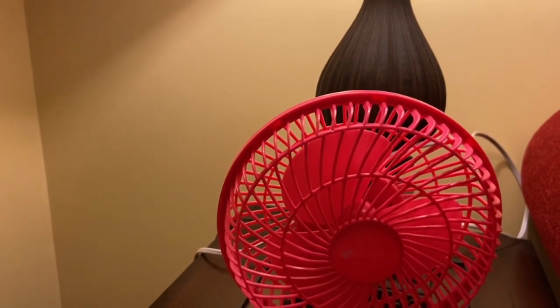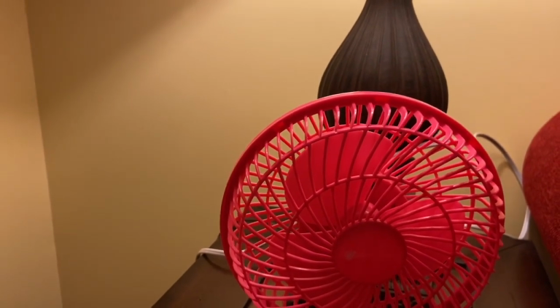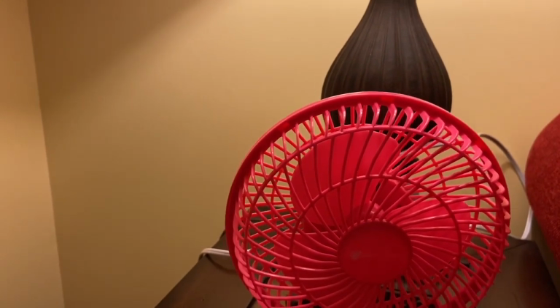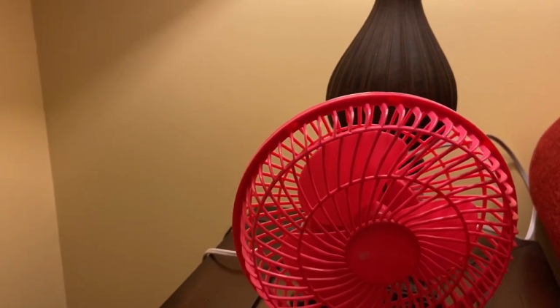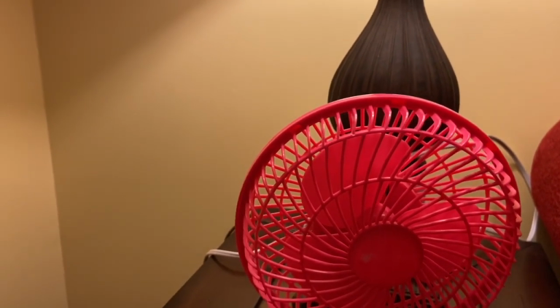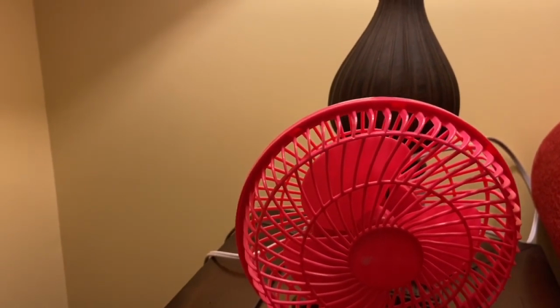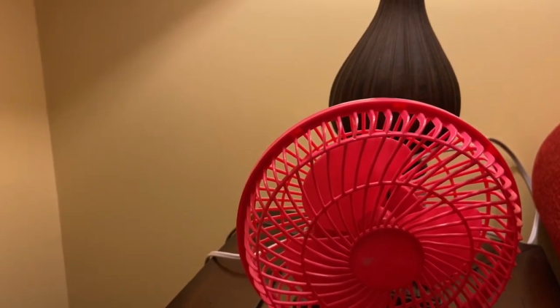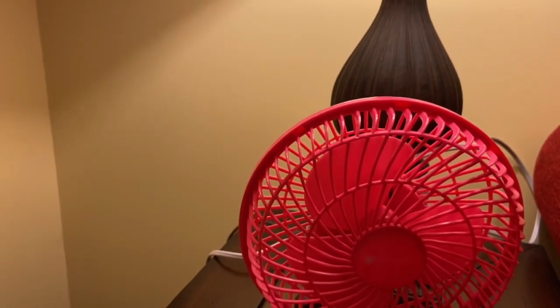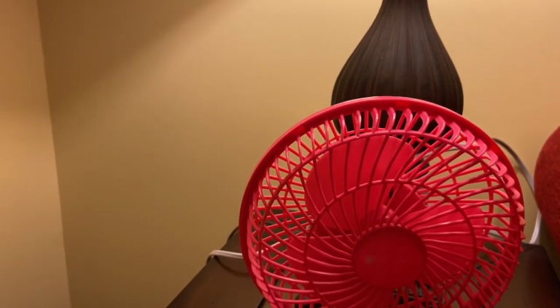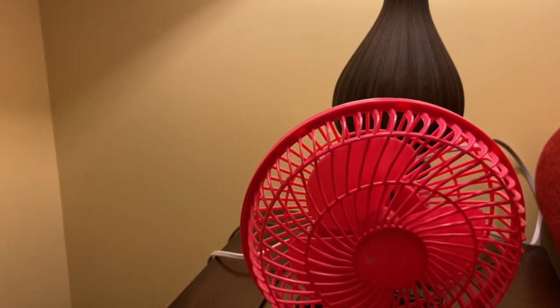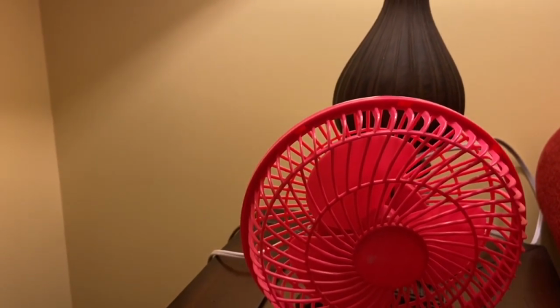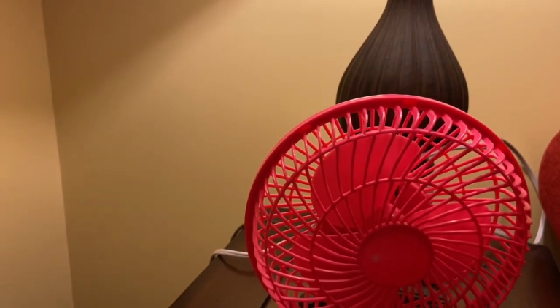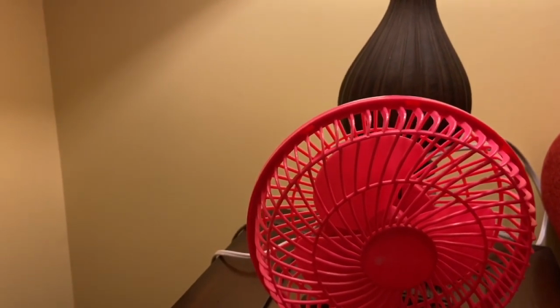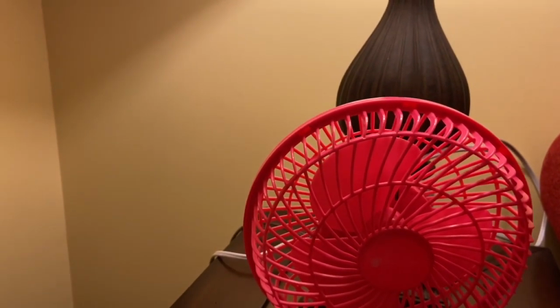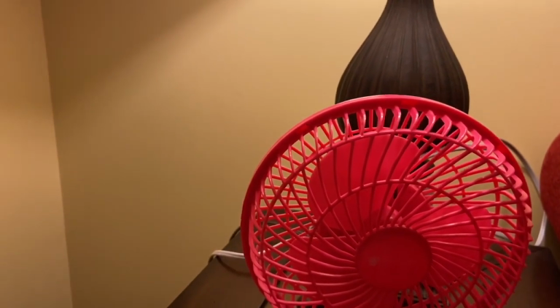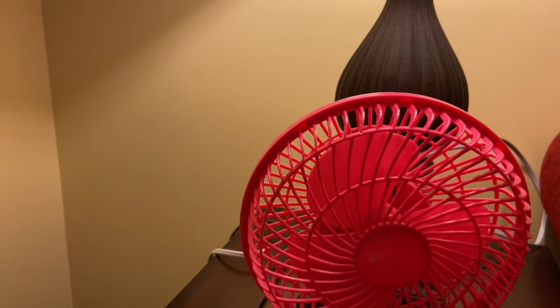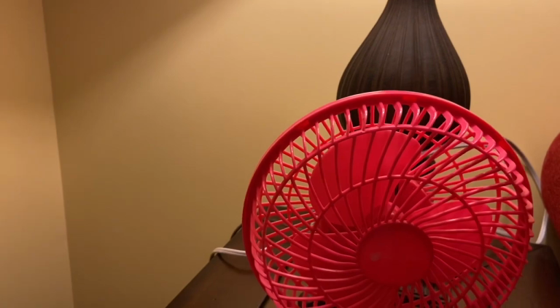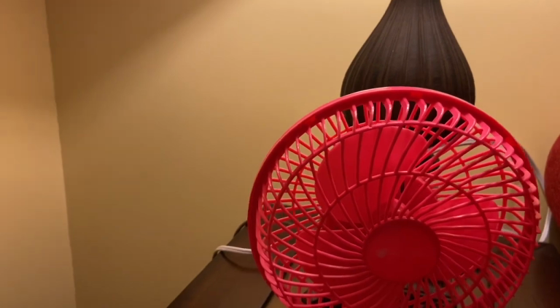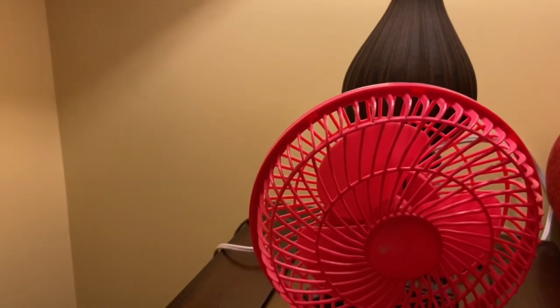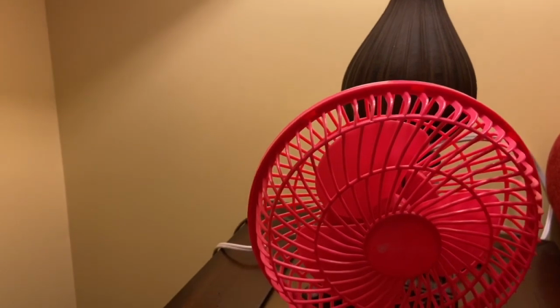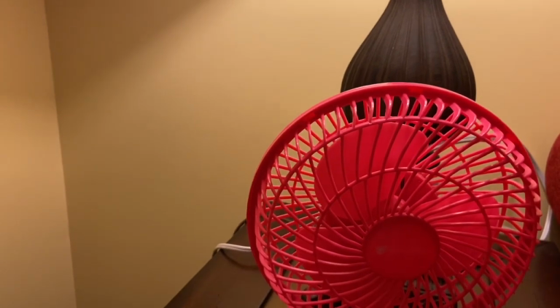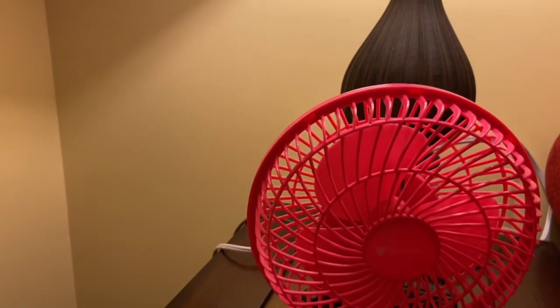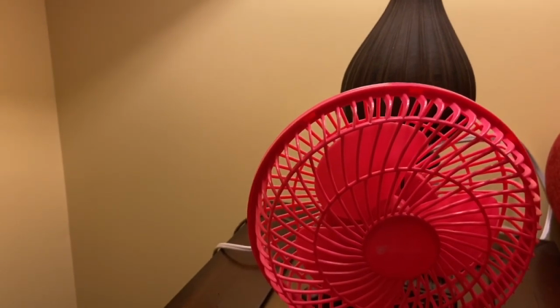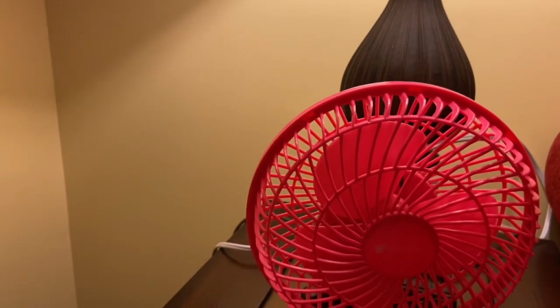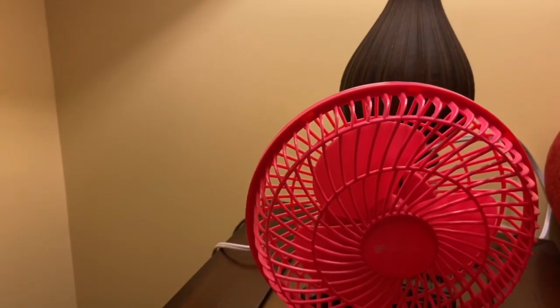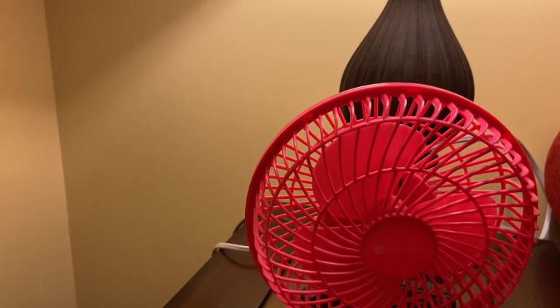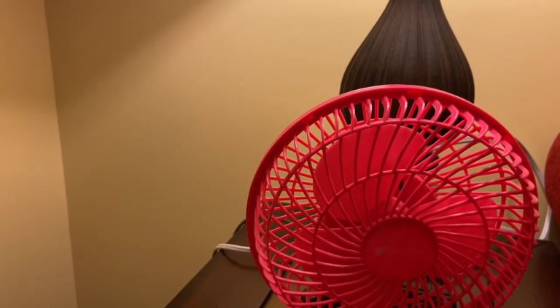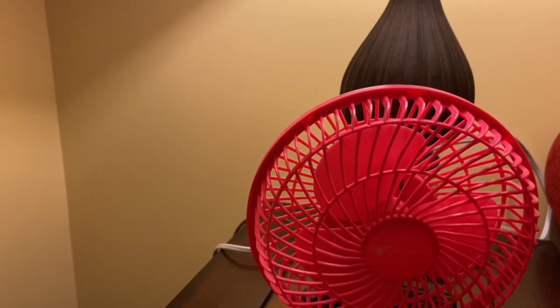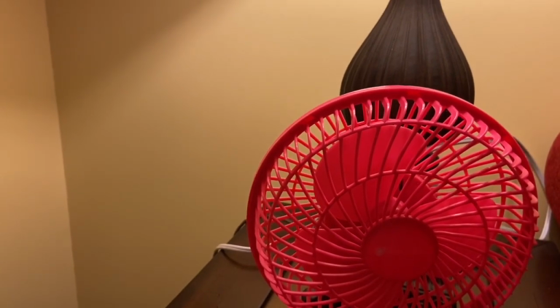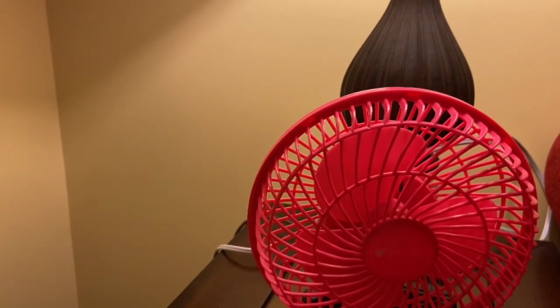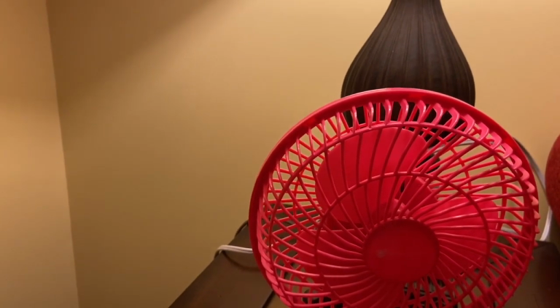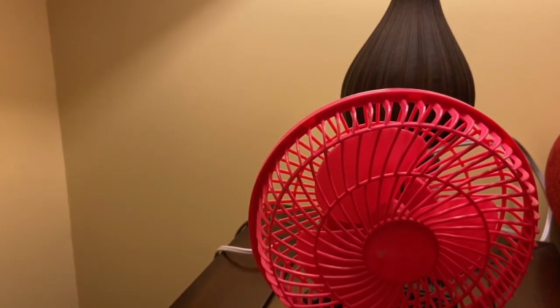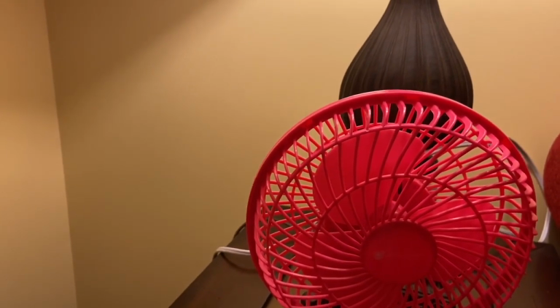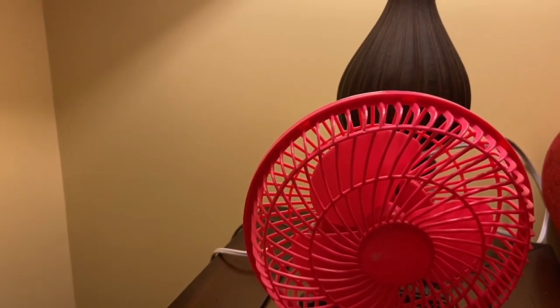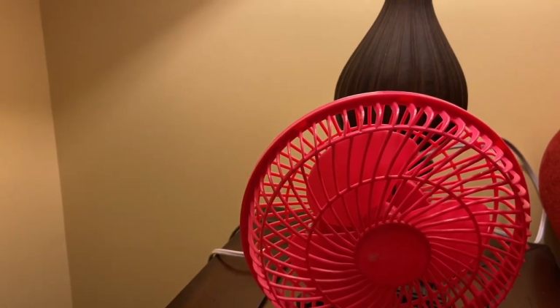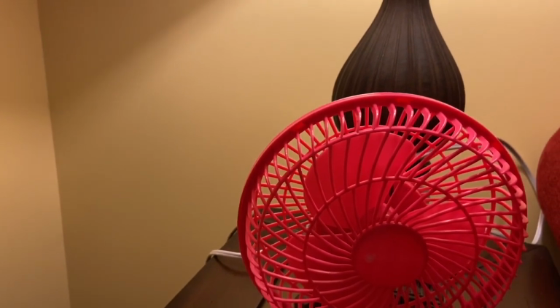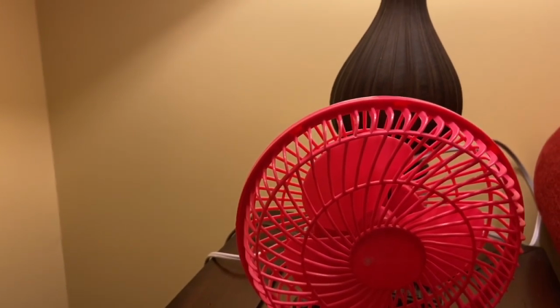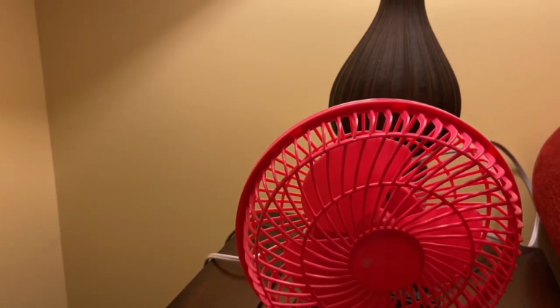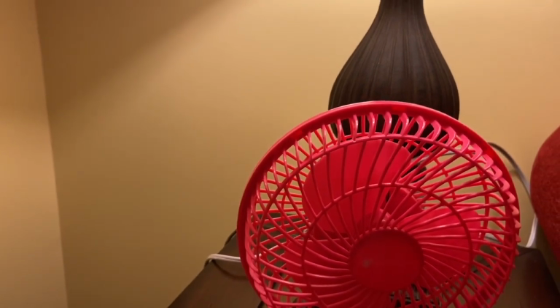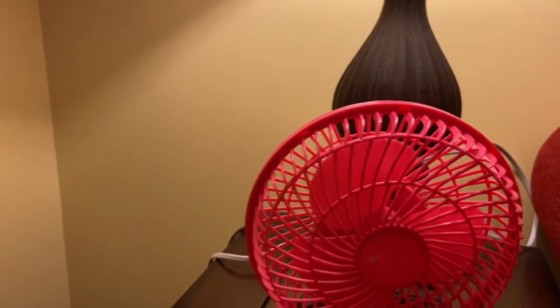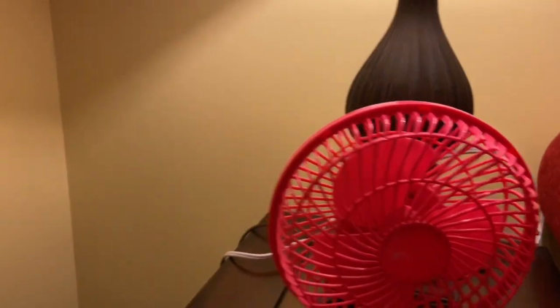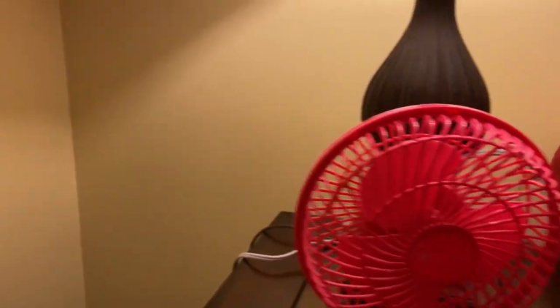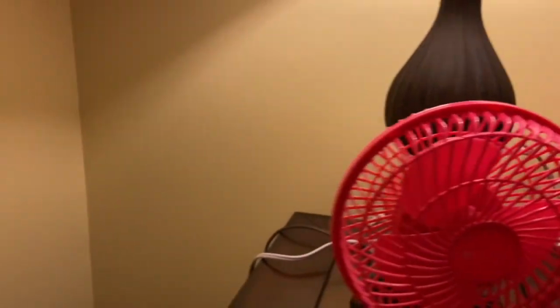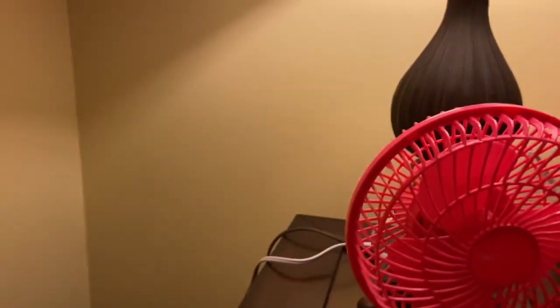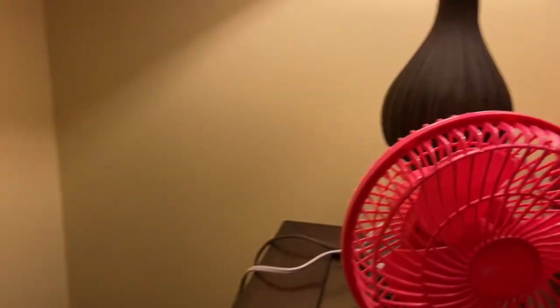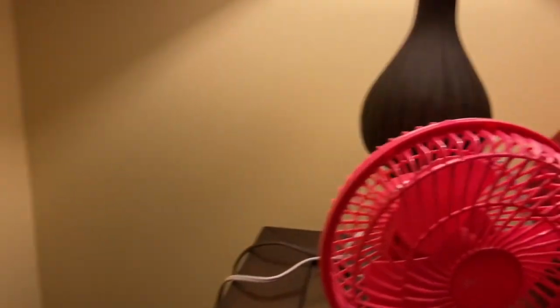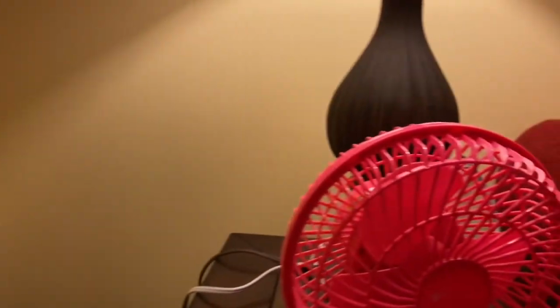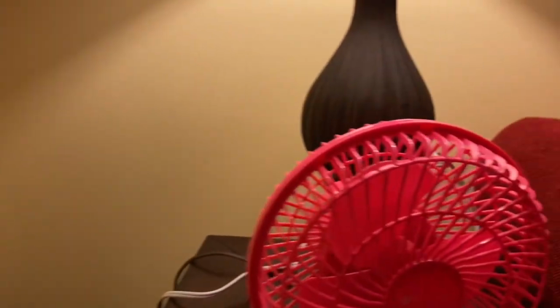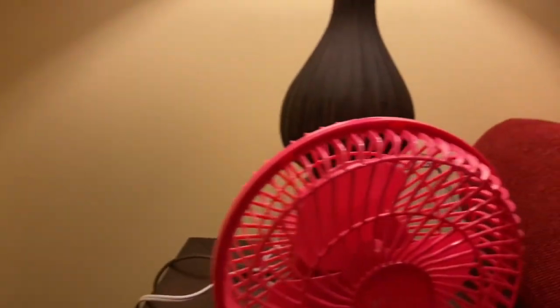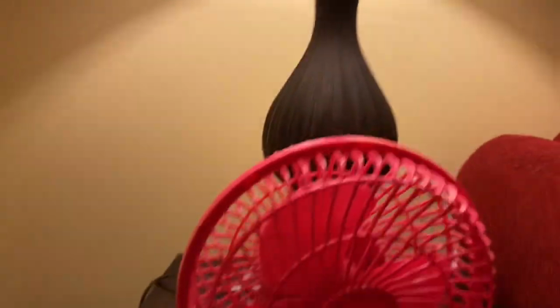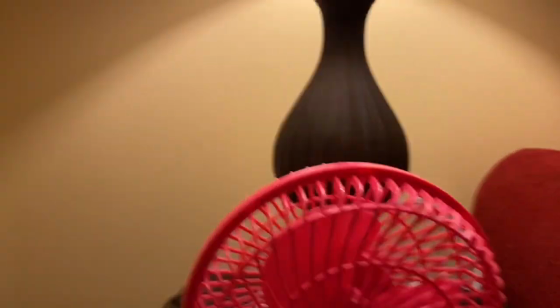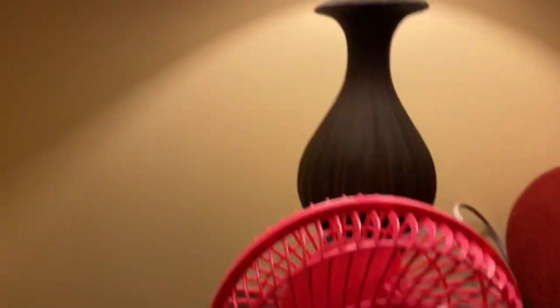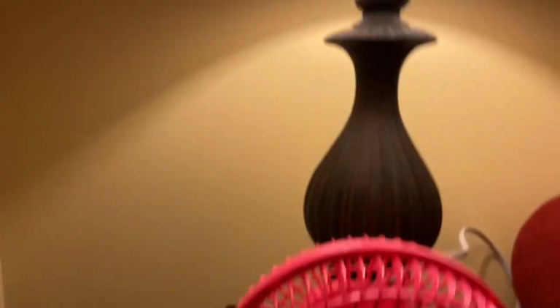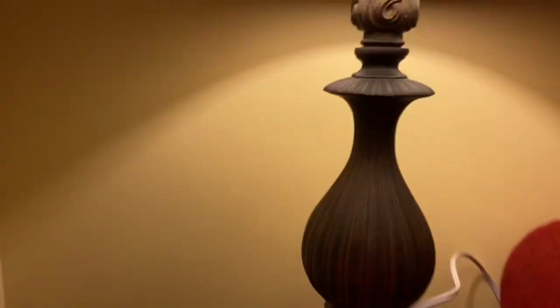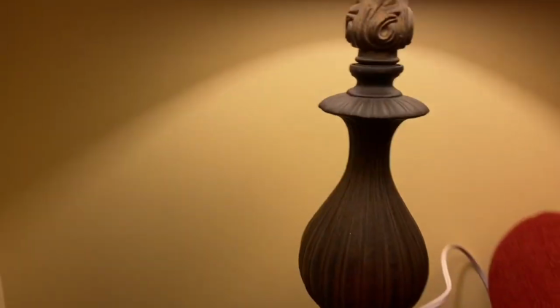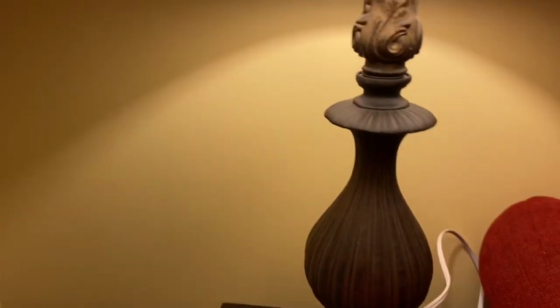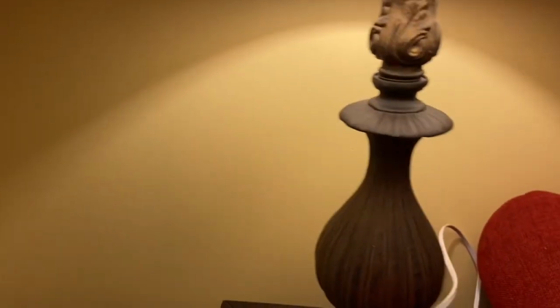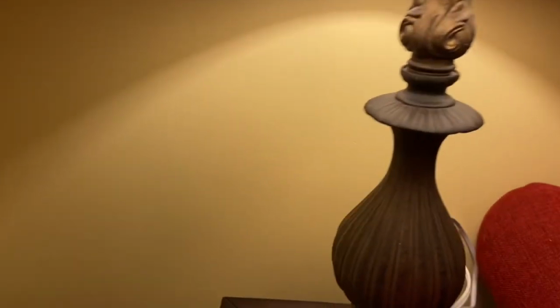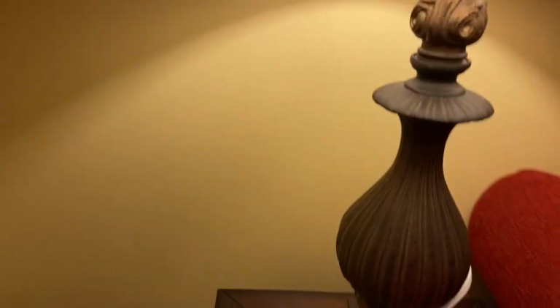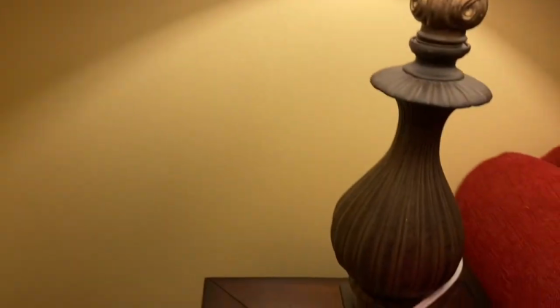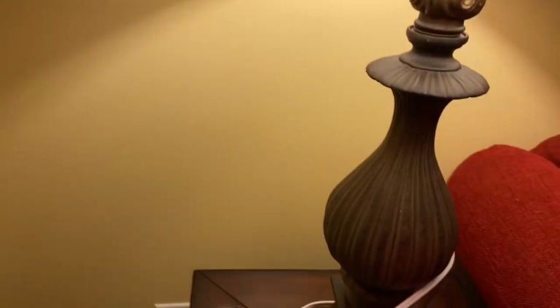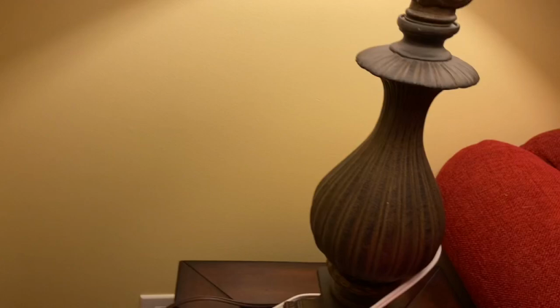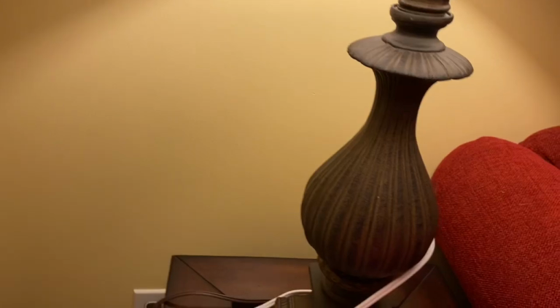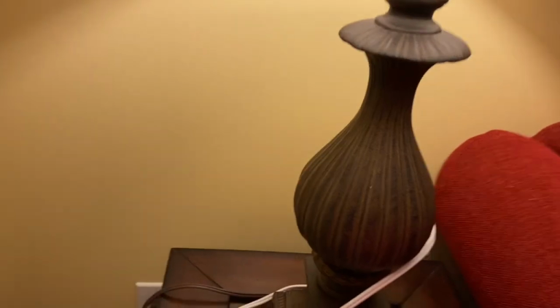Bearings have issues, go figure. I haven't used this fan at all, so that probably didn't help with anything. So without further ado, here we go.